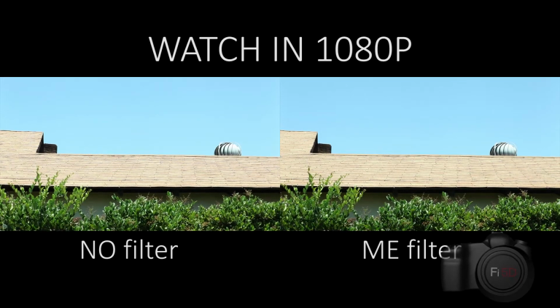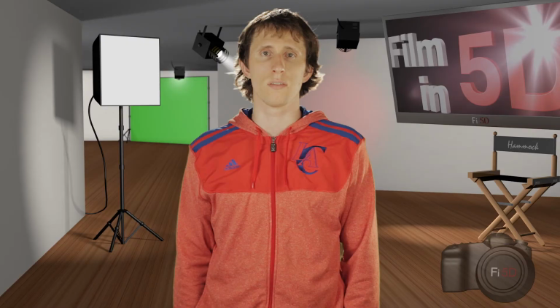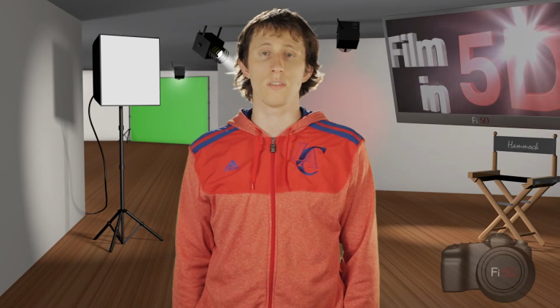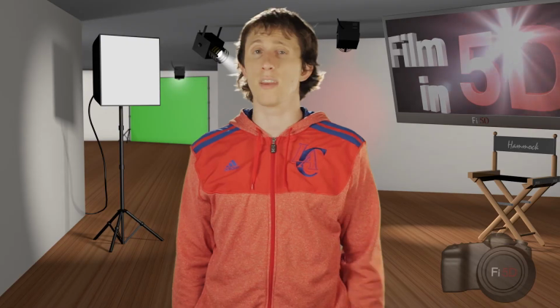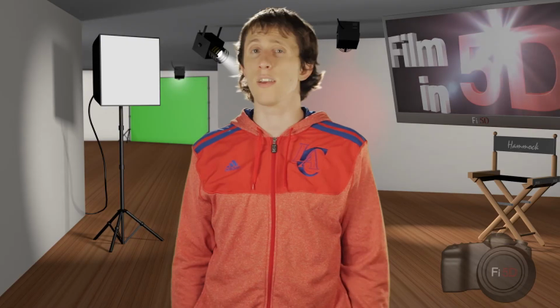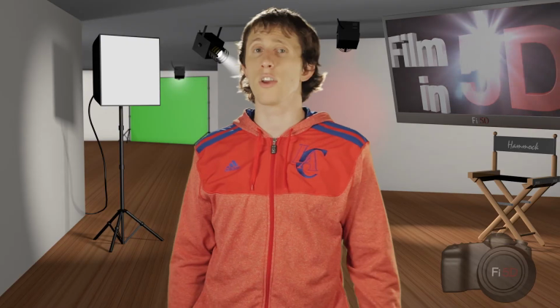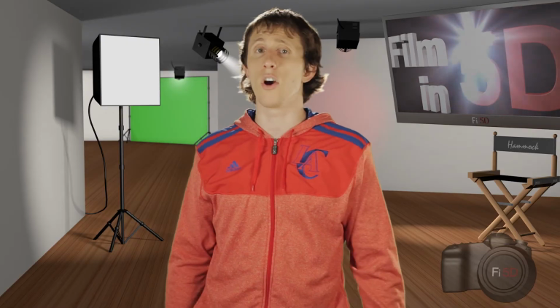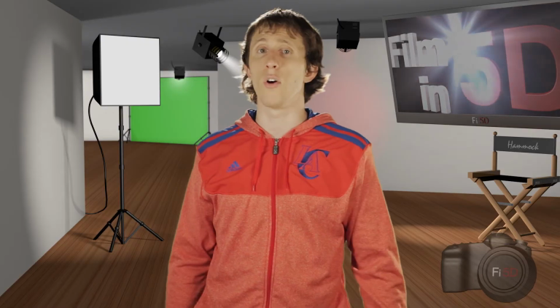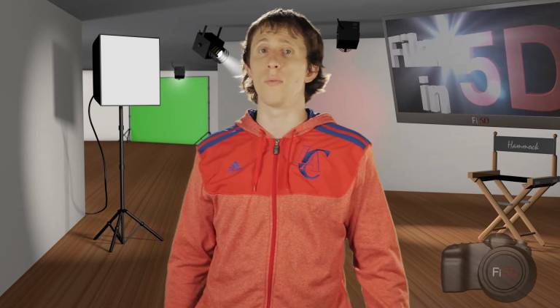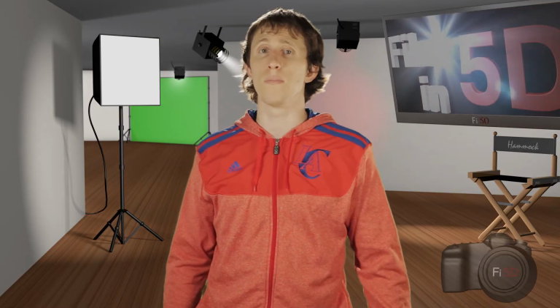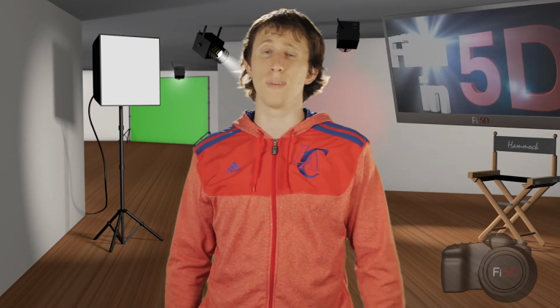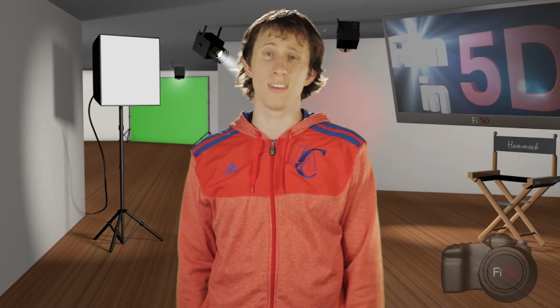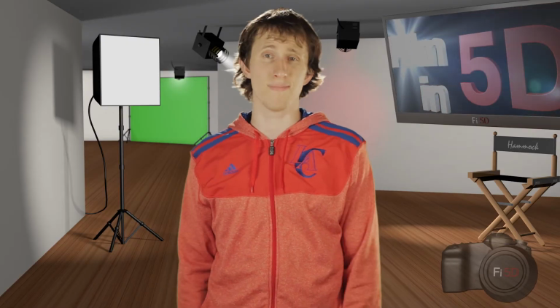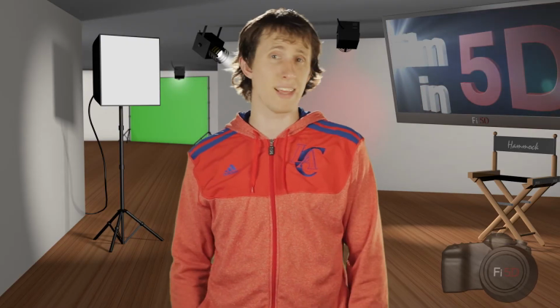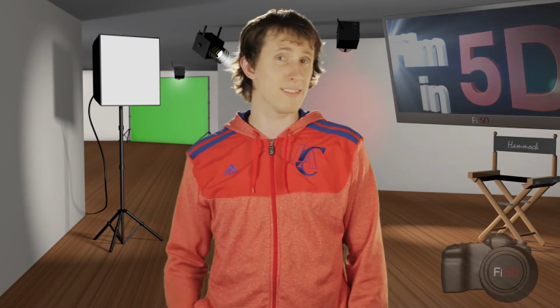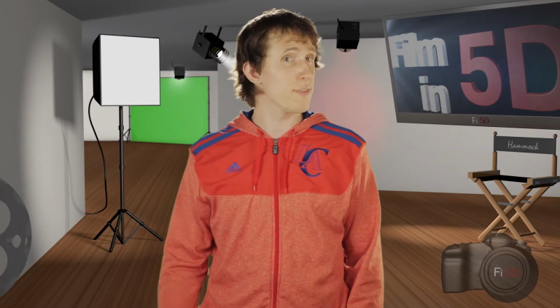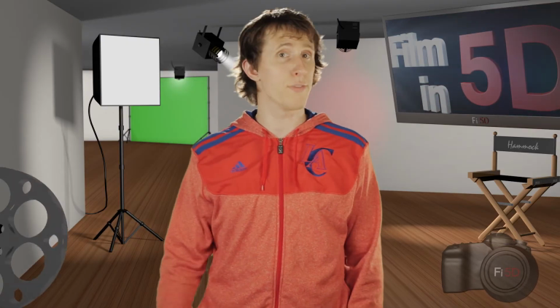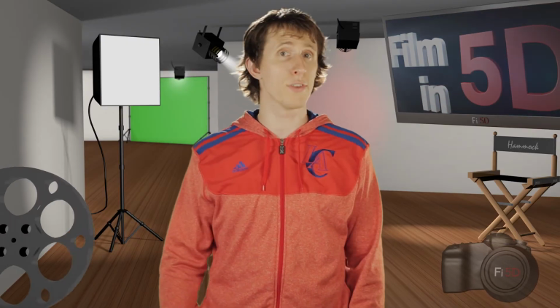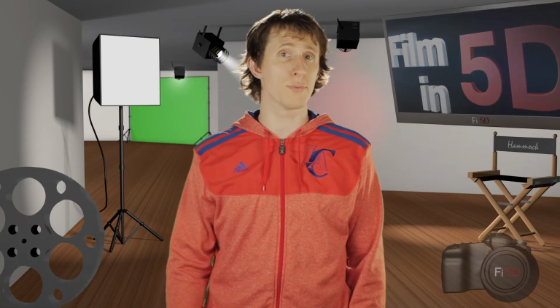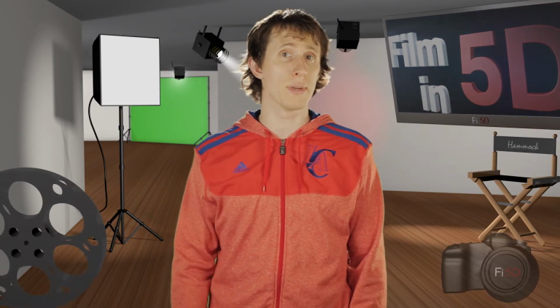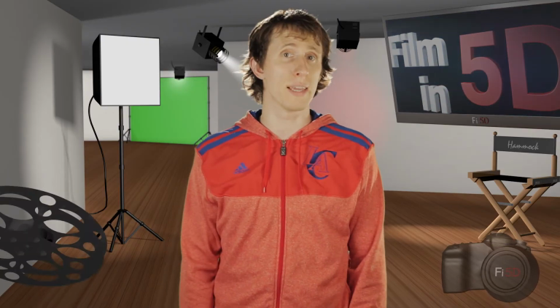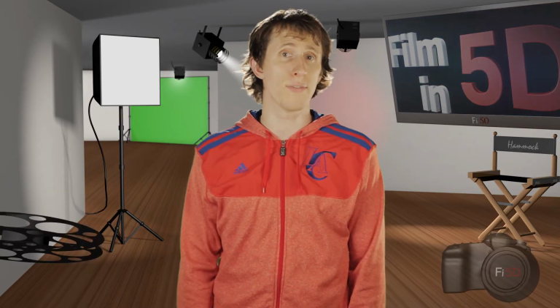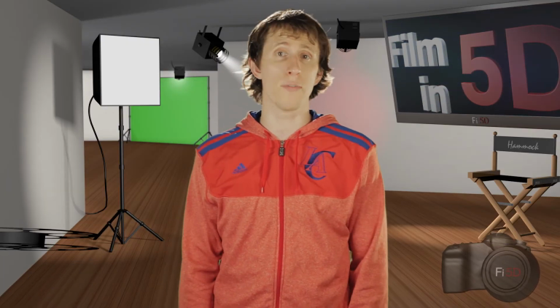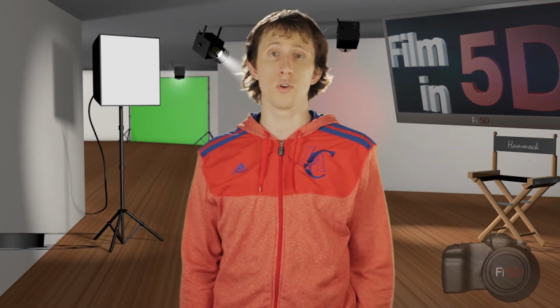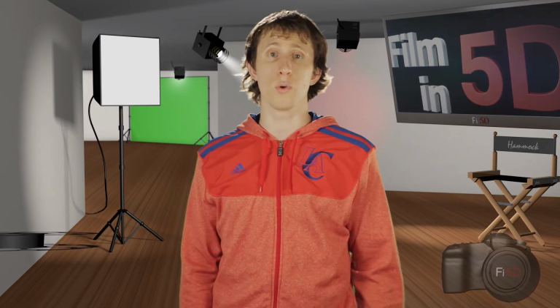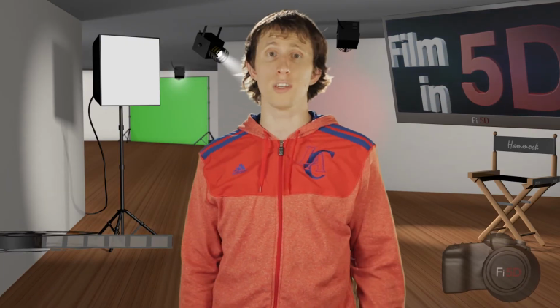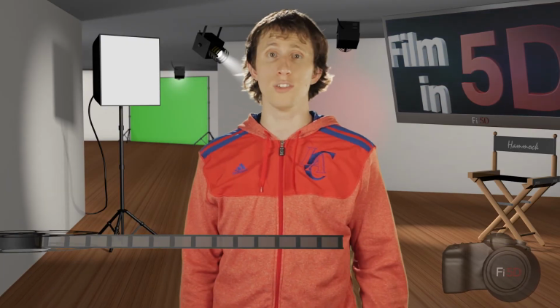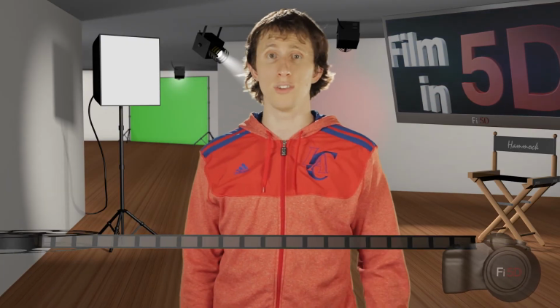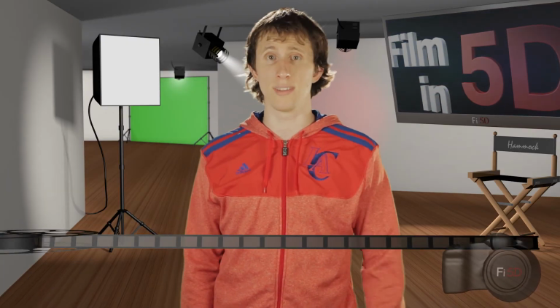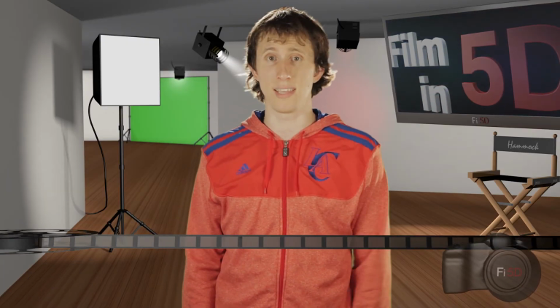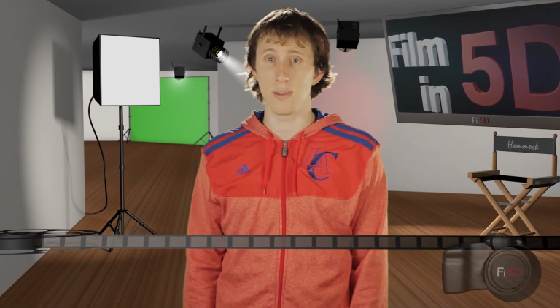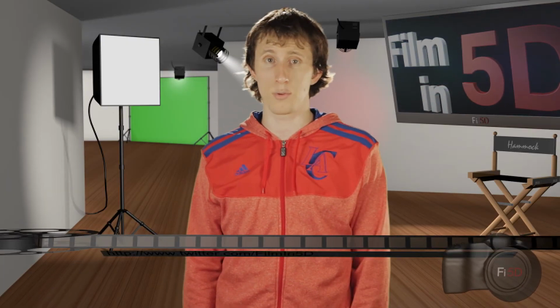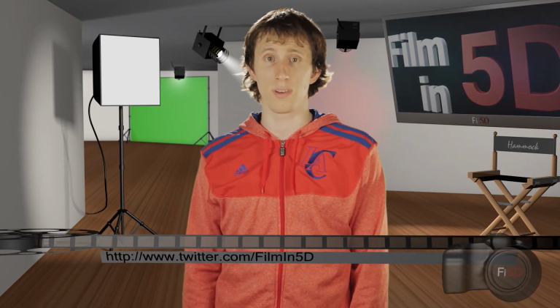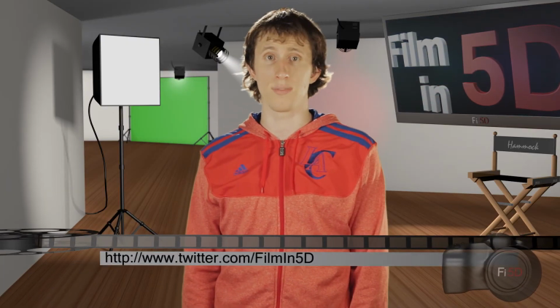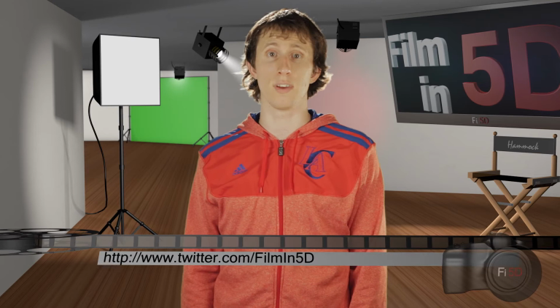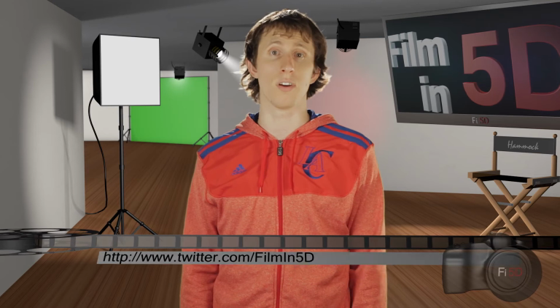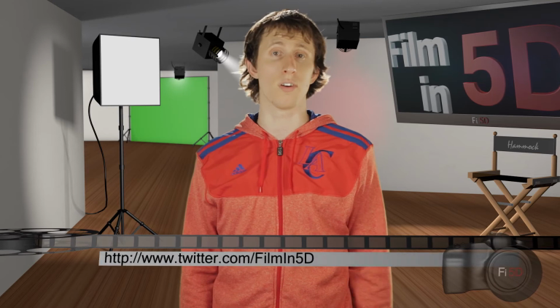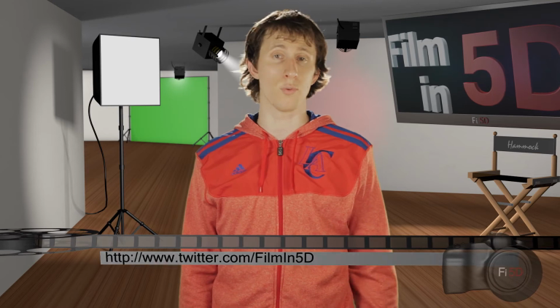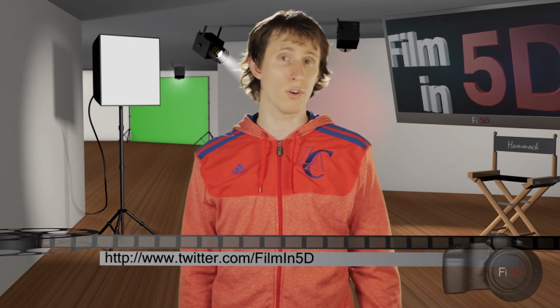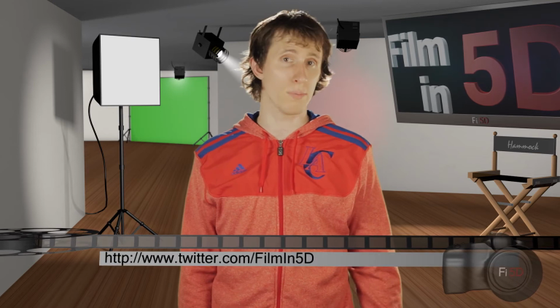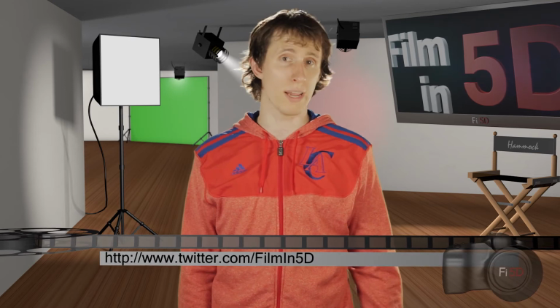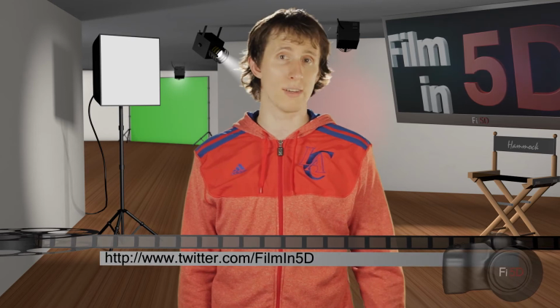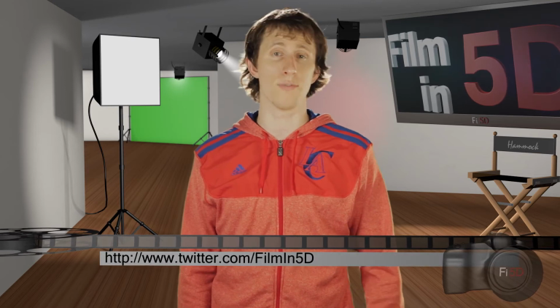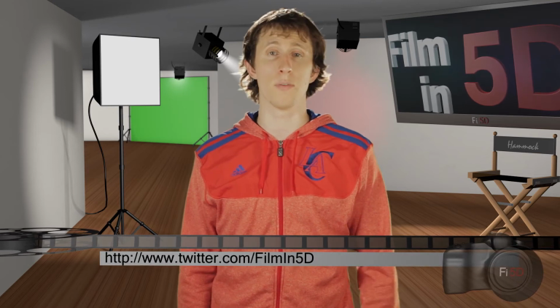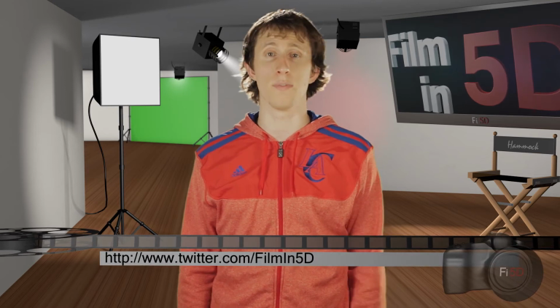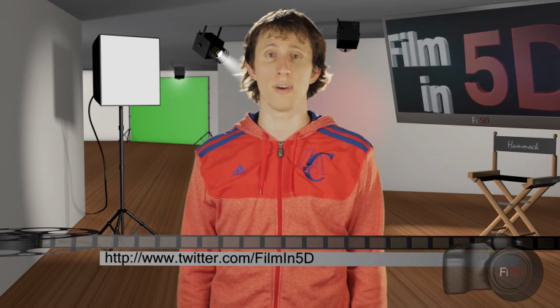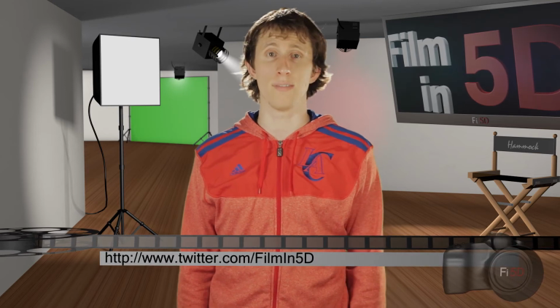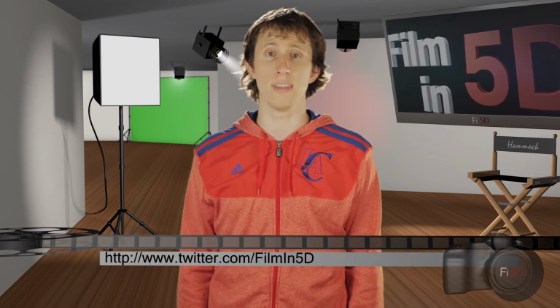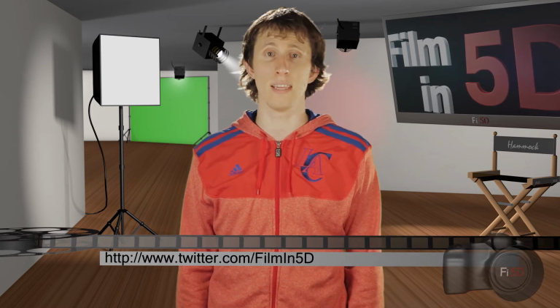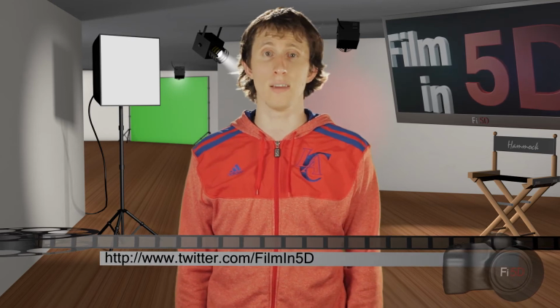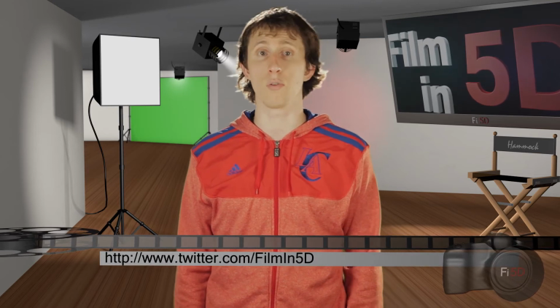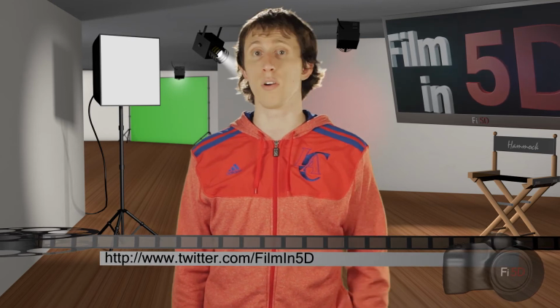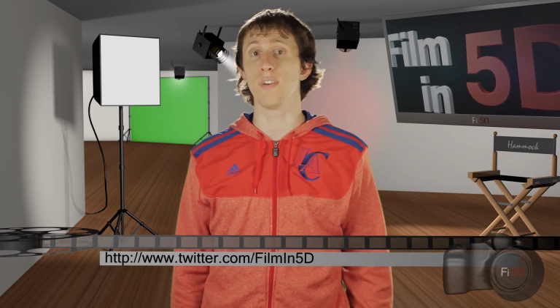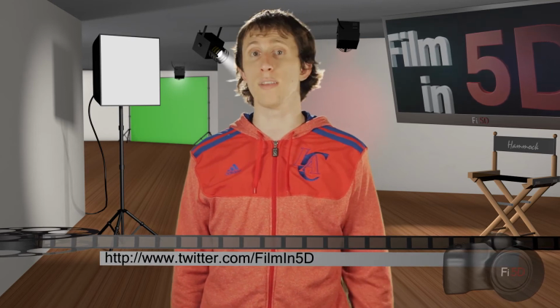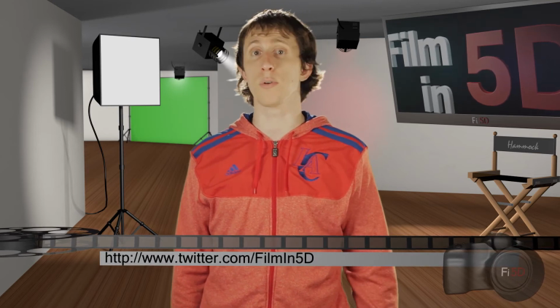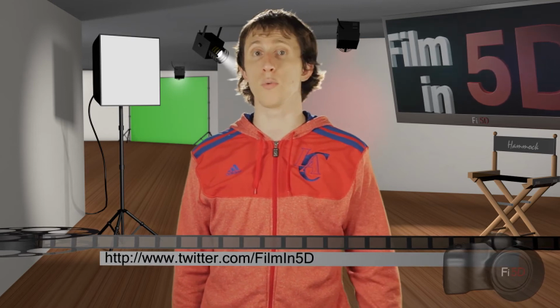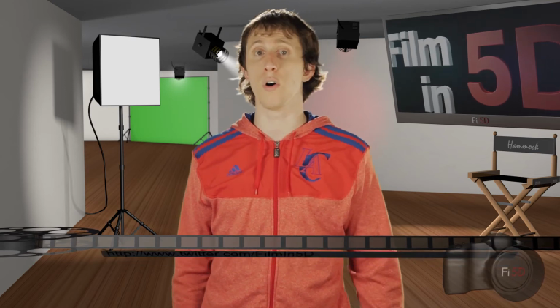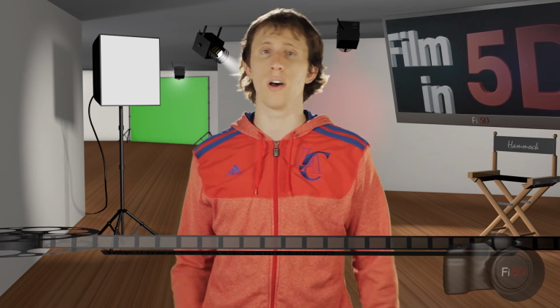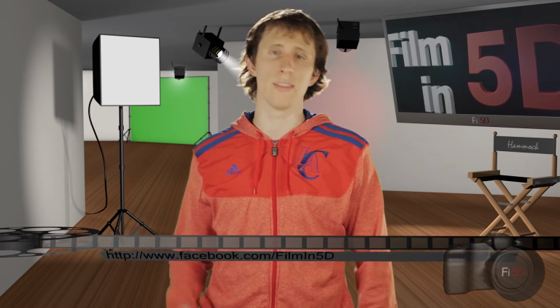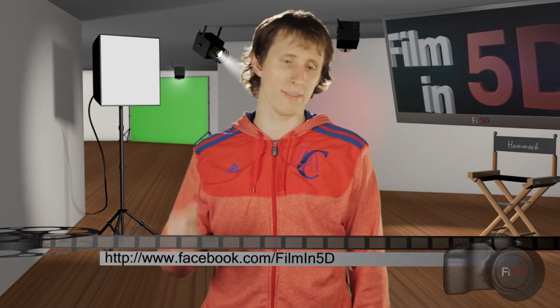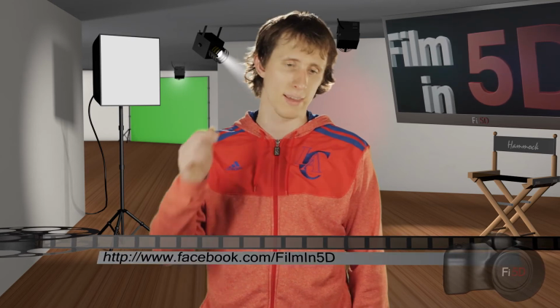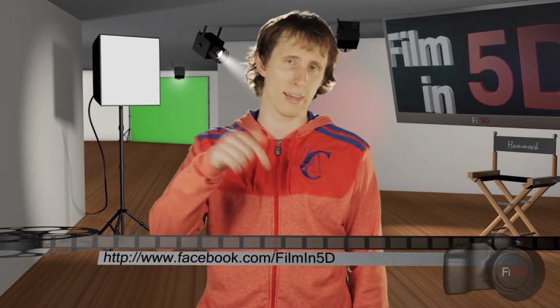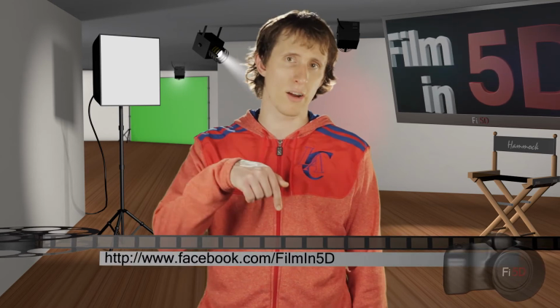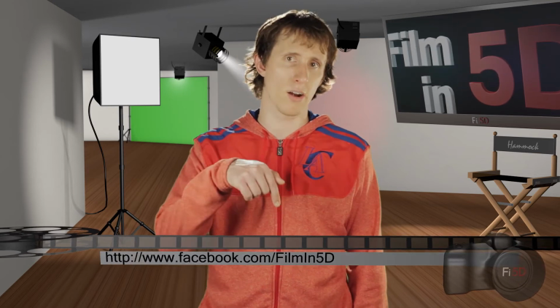So there you go, but that's it for this week. If you have any questions you can send them to us via our Twitter page at Filmin5D or our Facebook wall at the link here.